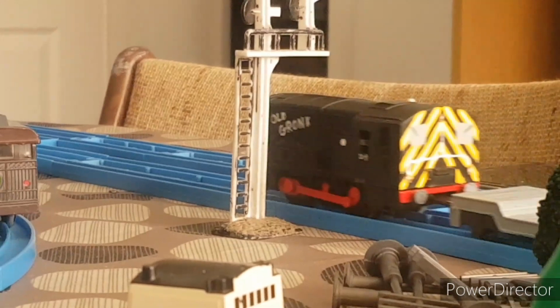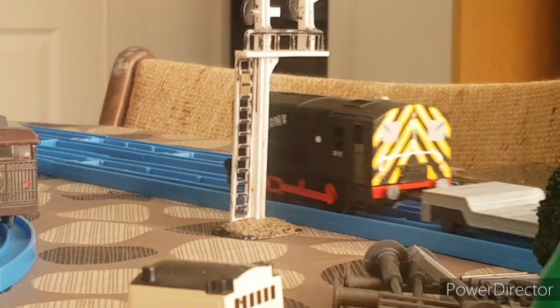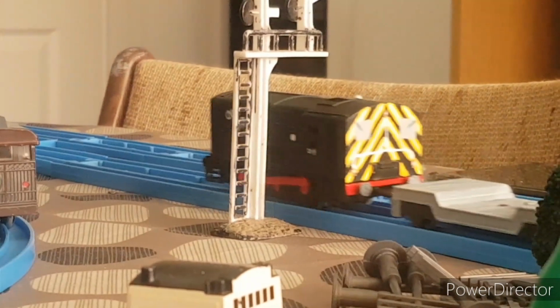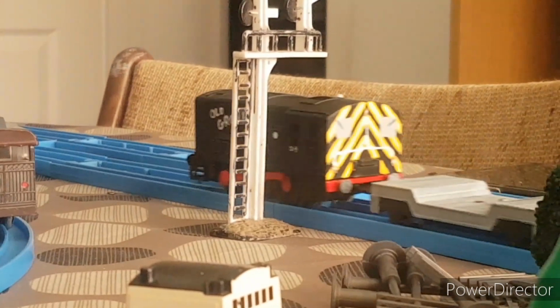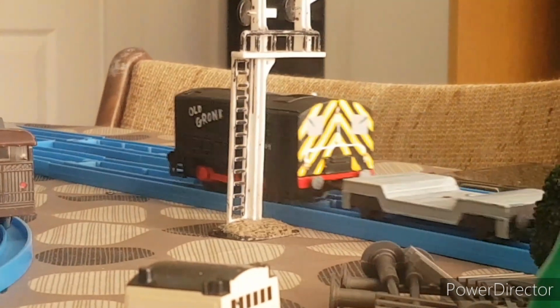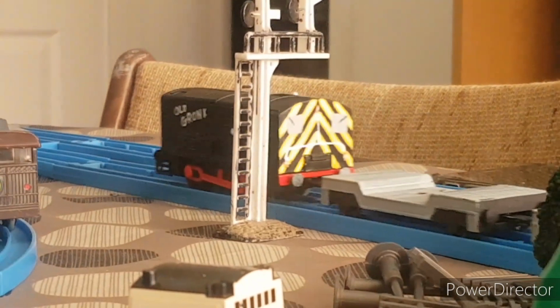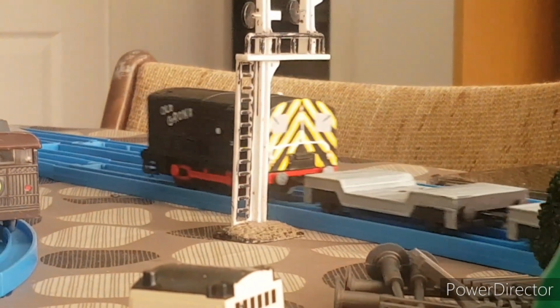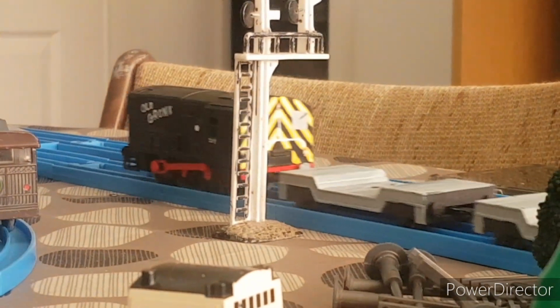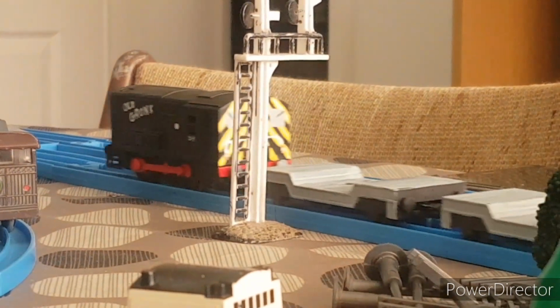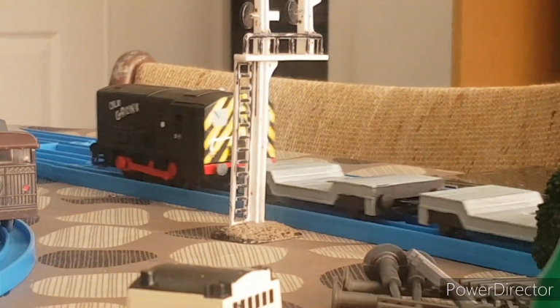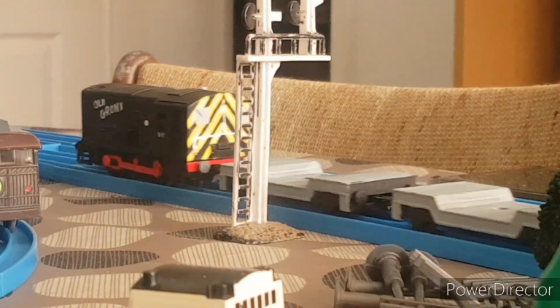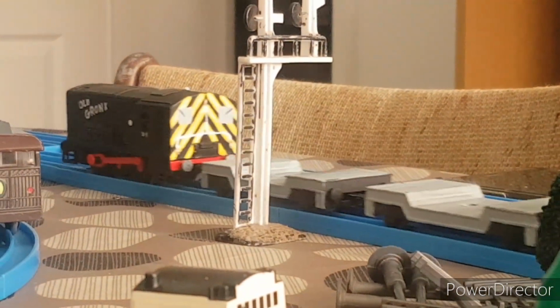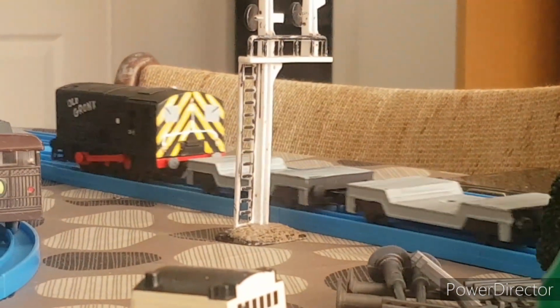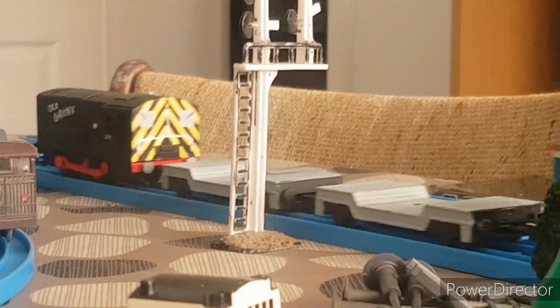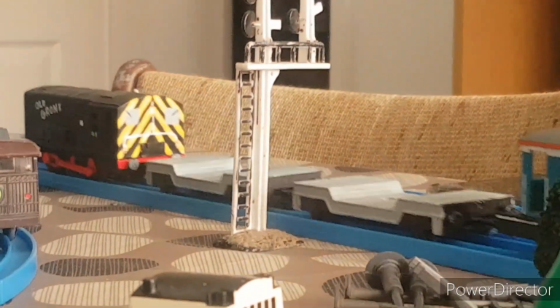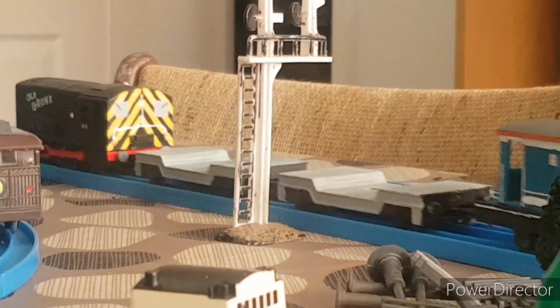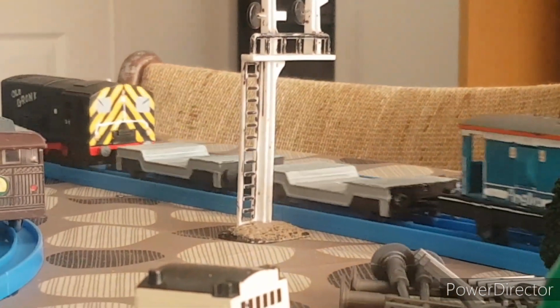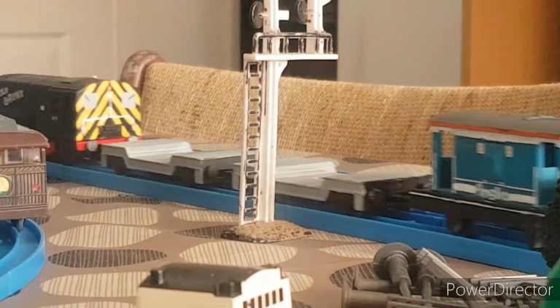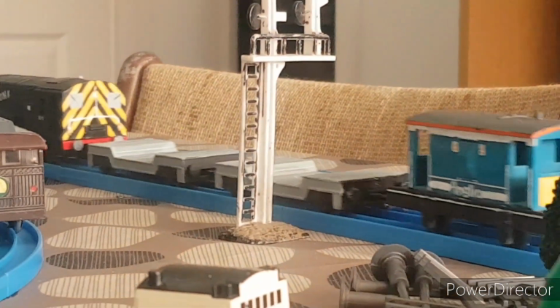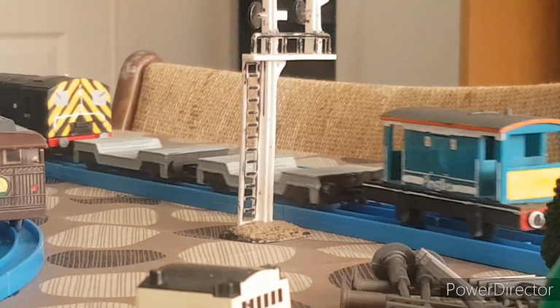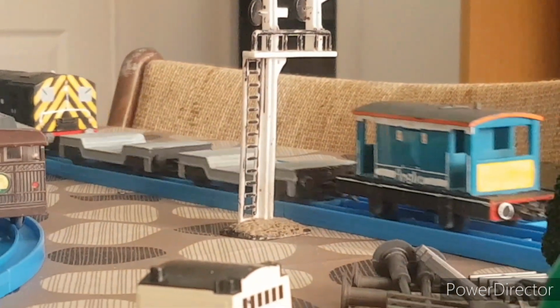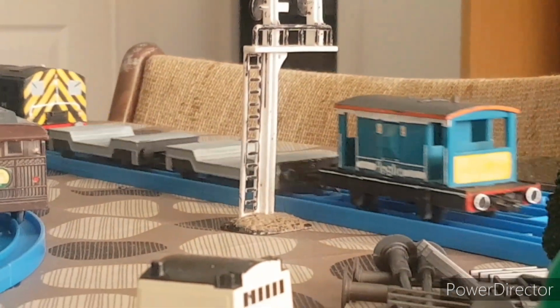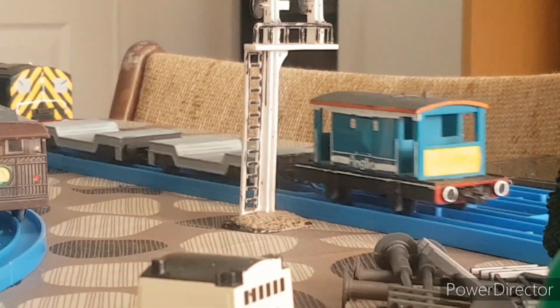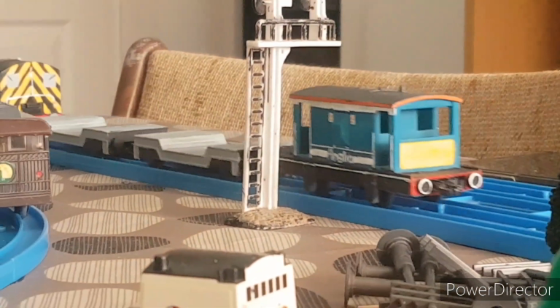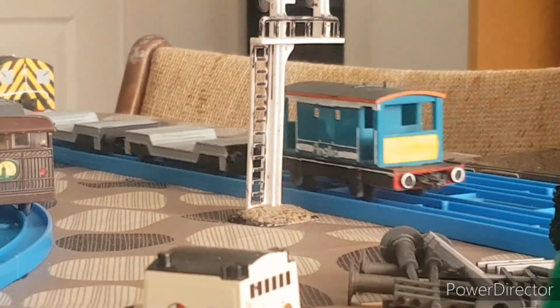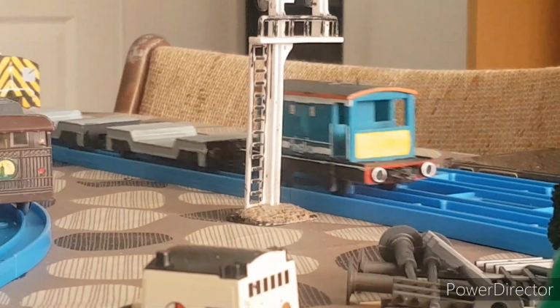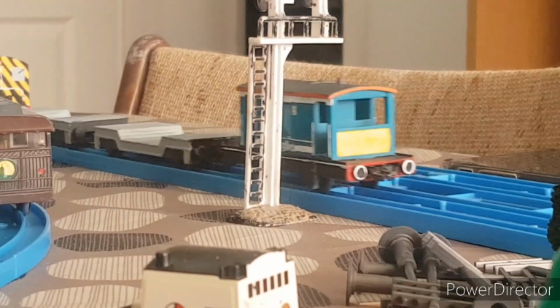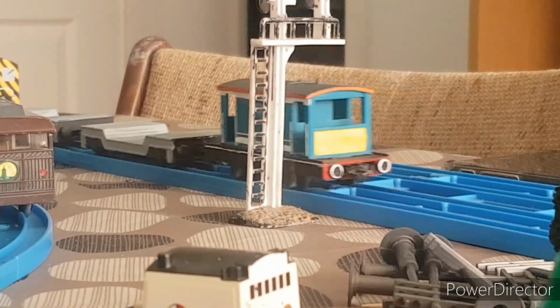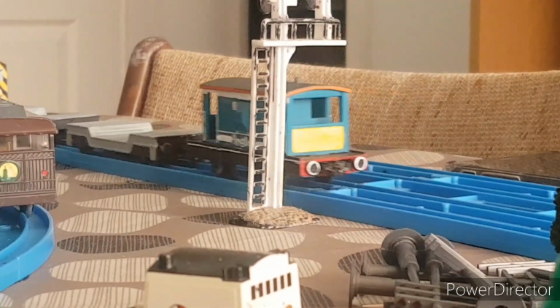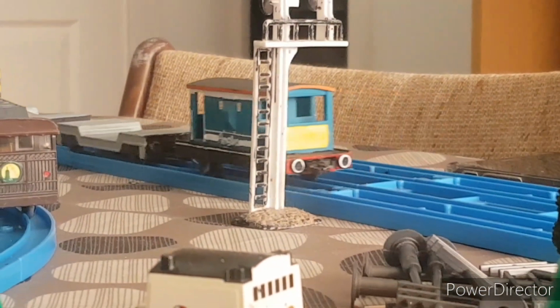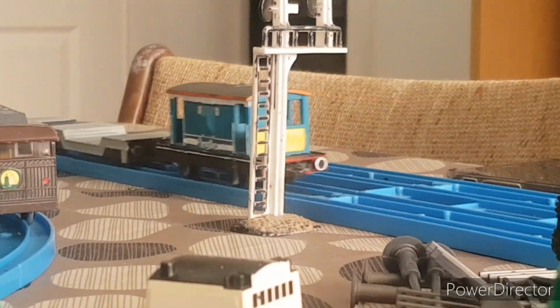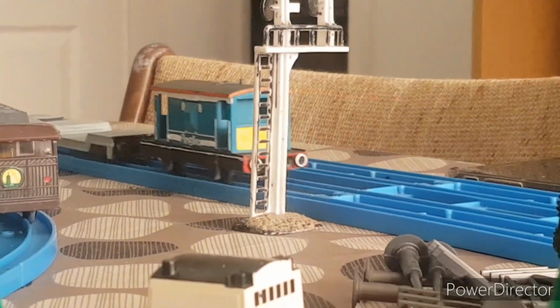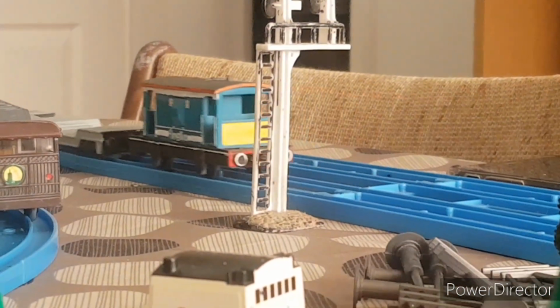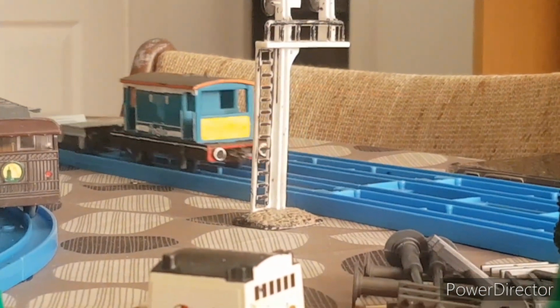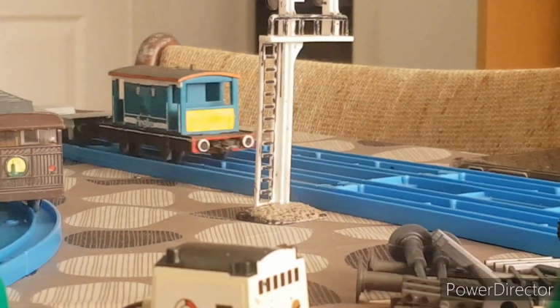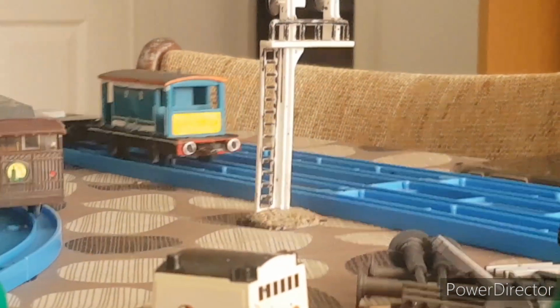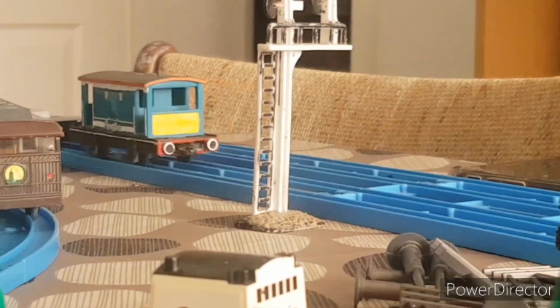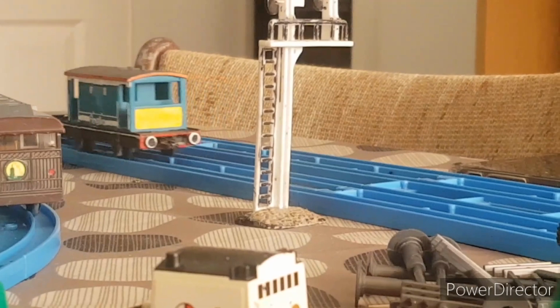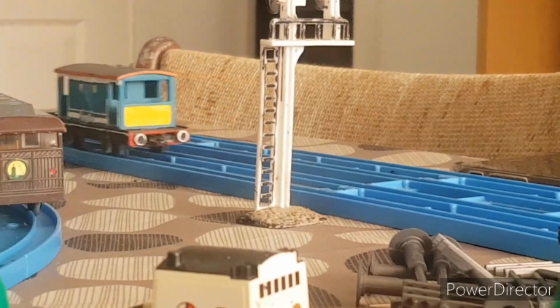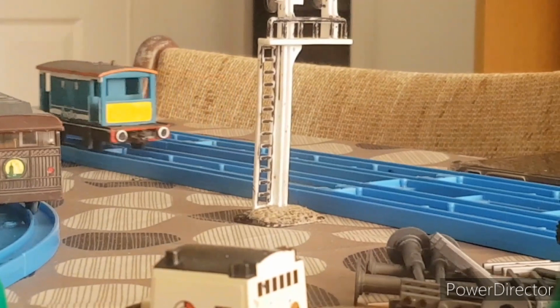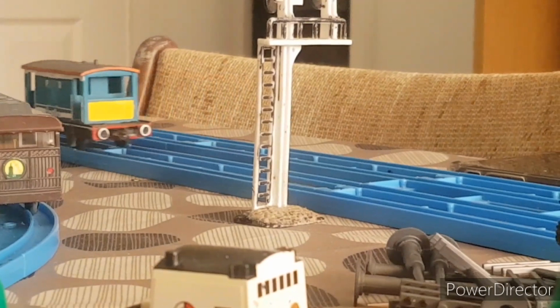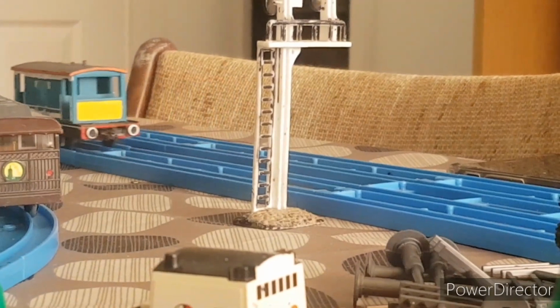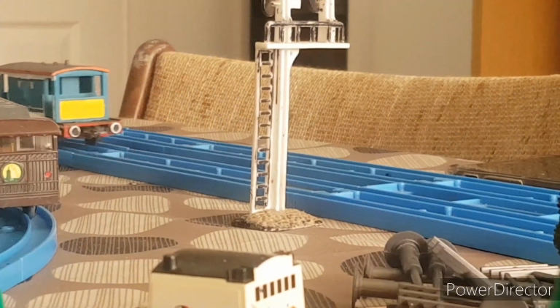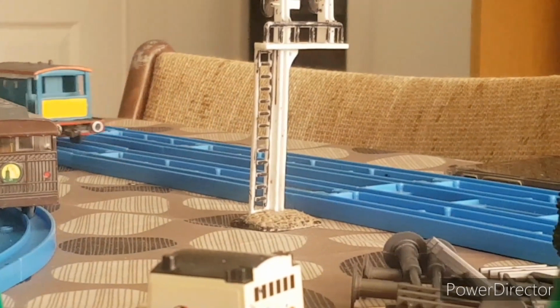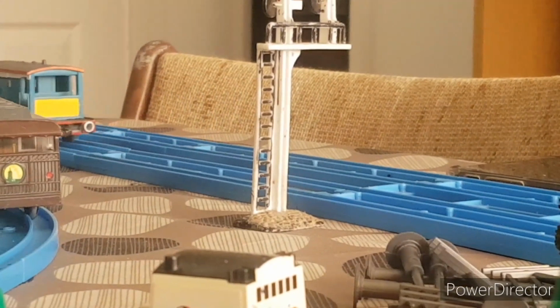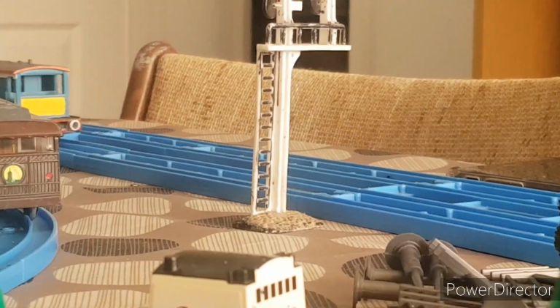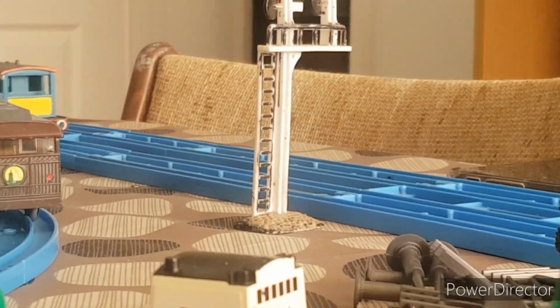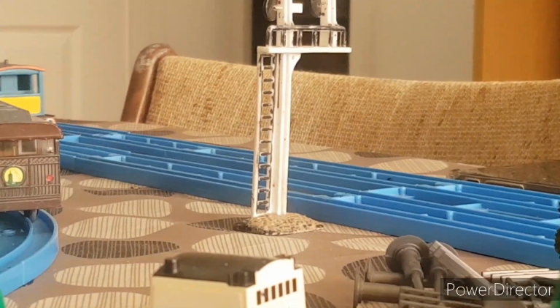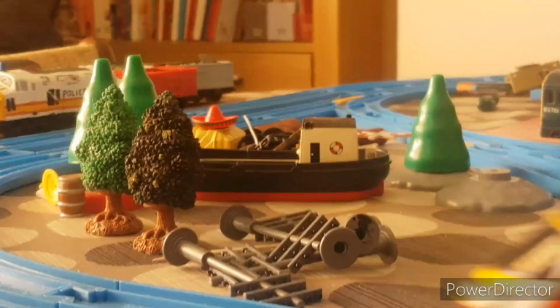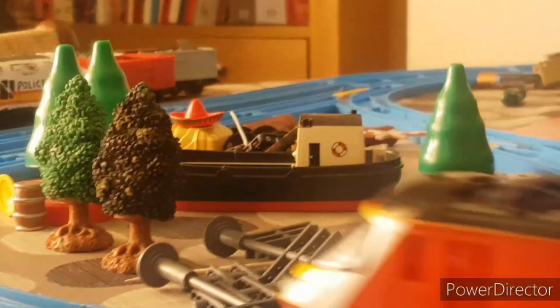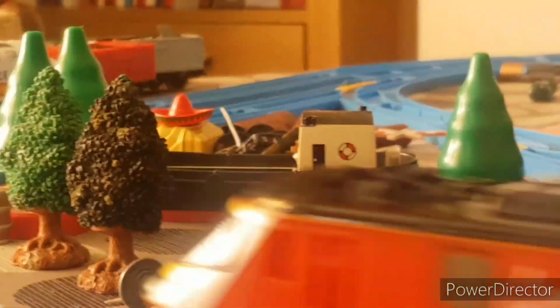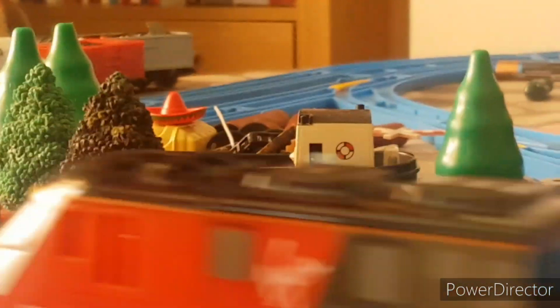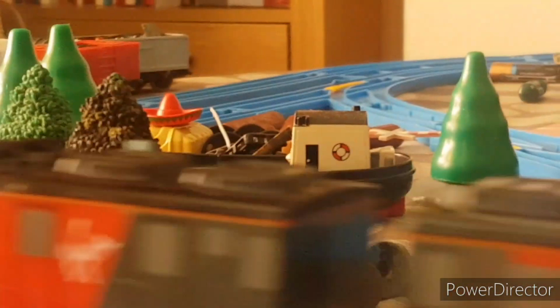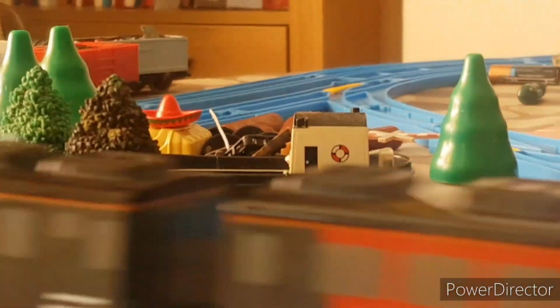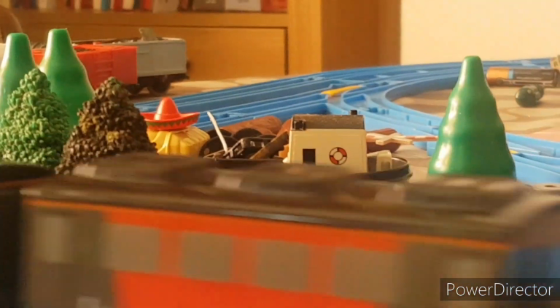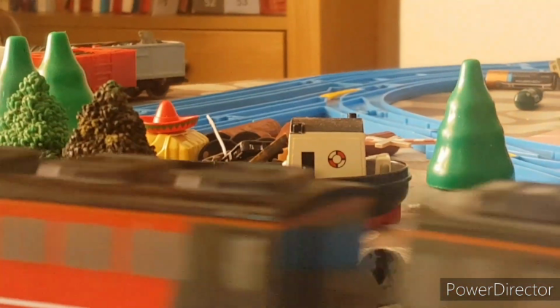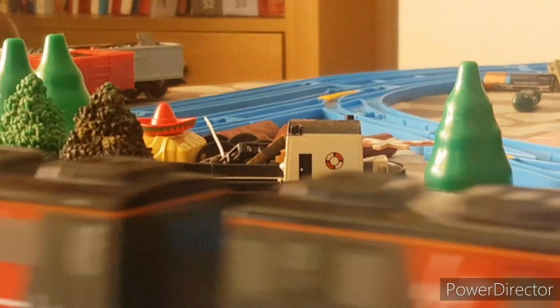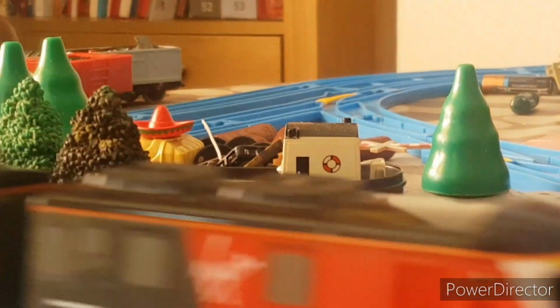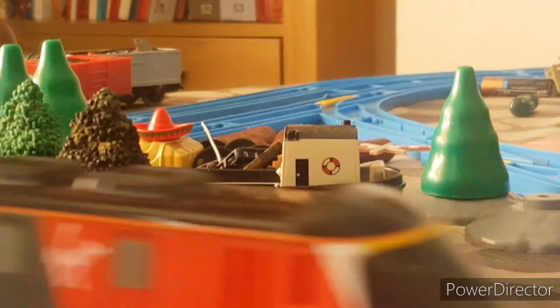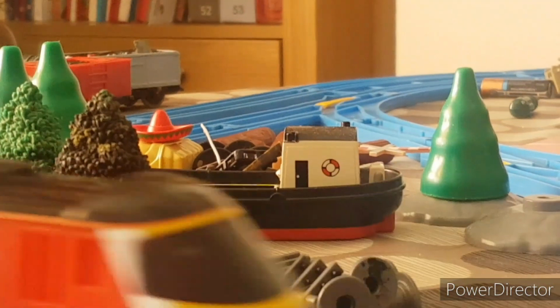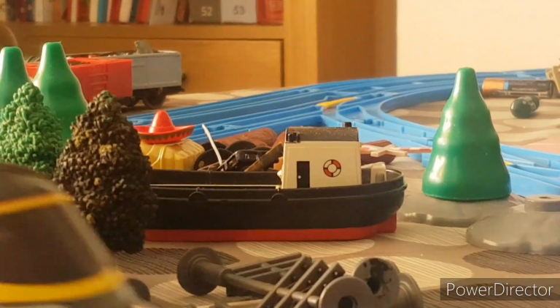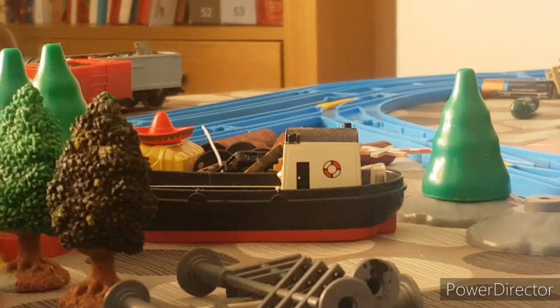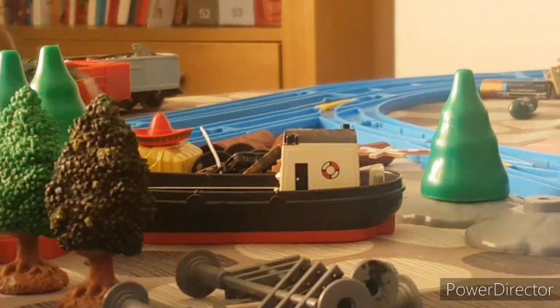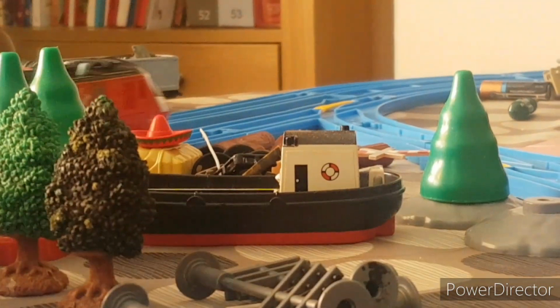A strong little engine that could probably pull all the engines under his own power if he wanted to. His cheery little air whistle can be heard from miles around. Old Gronk, in a sense, is an essential worker.